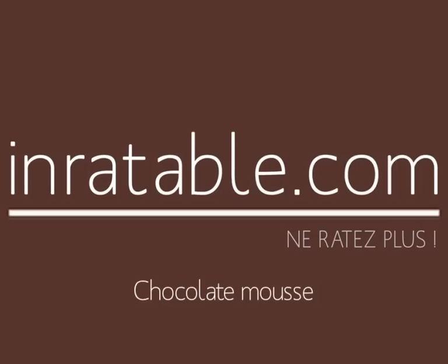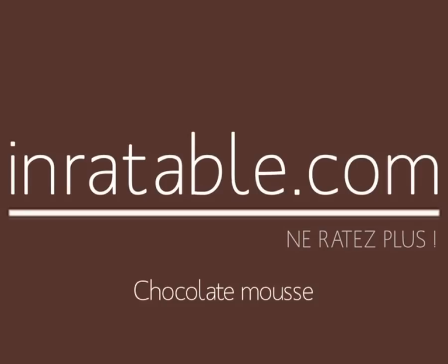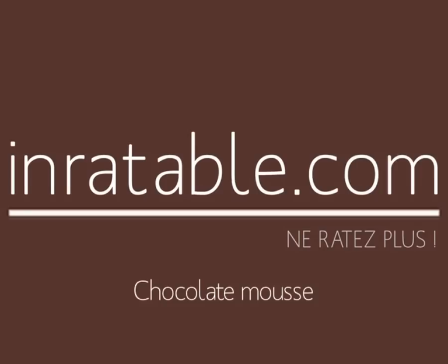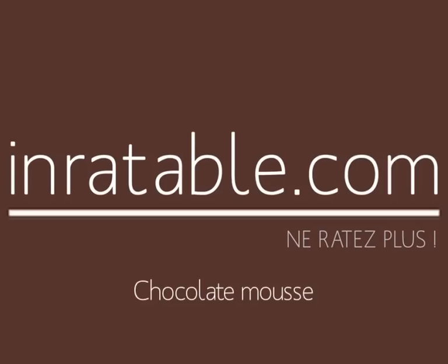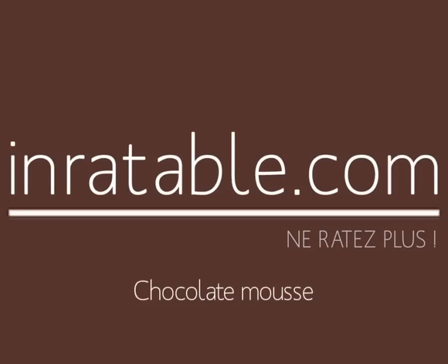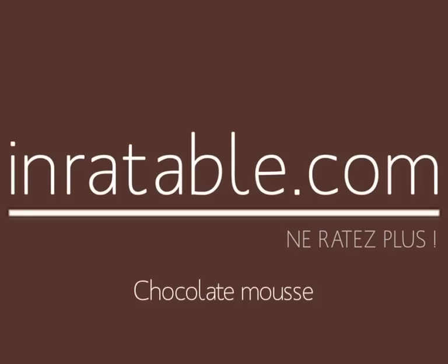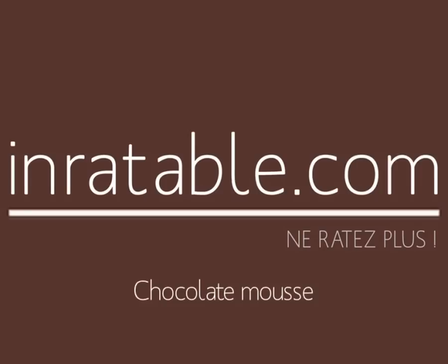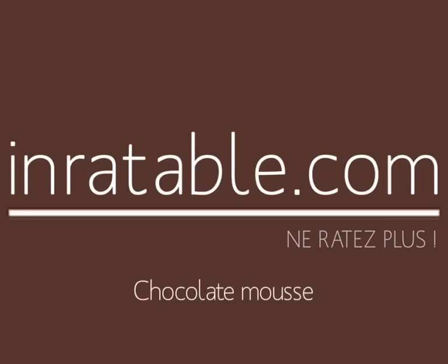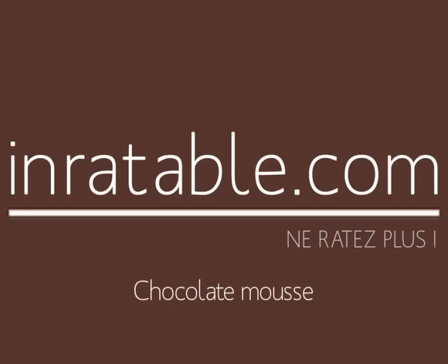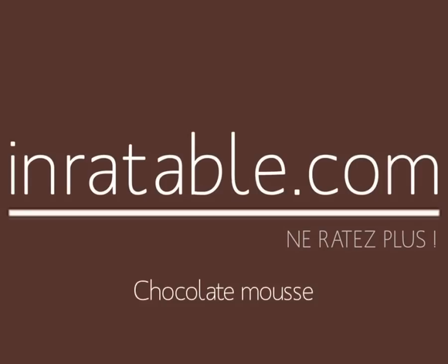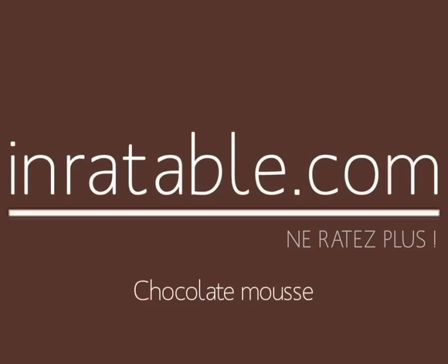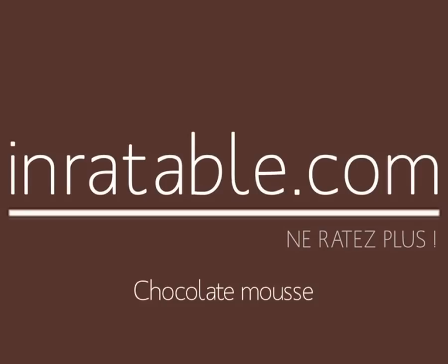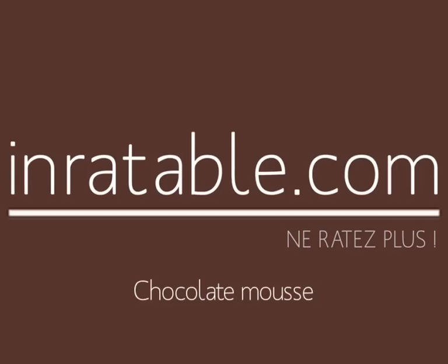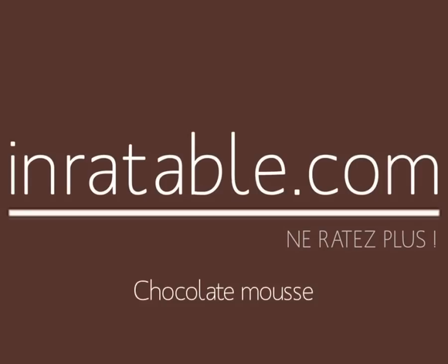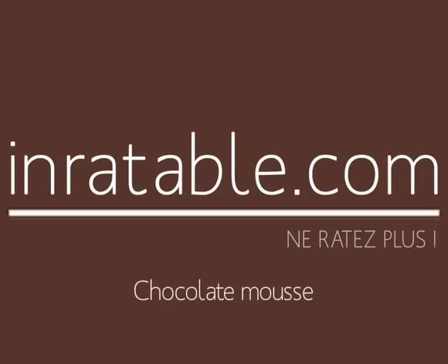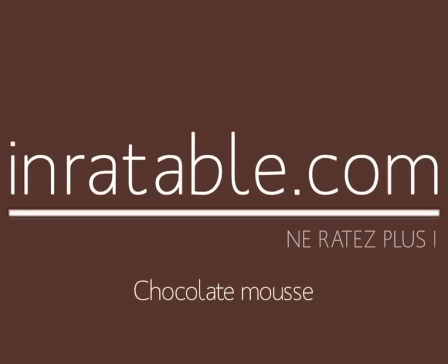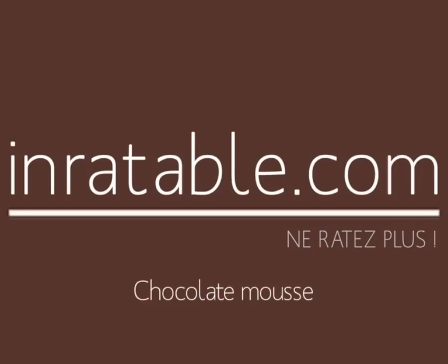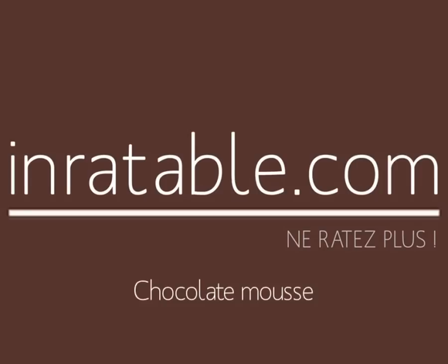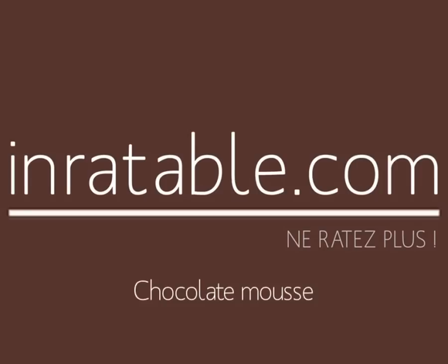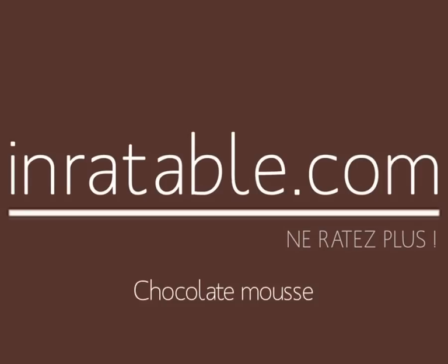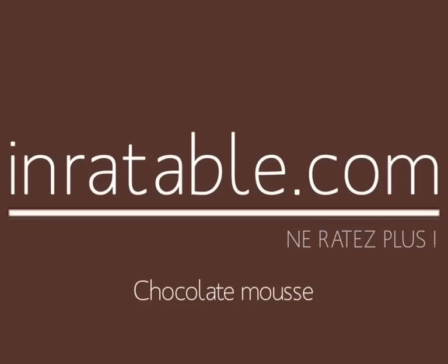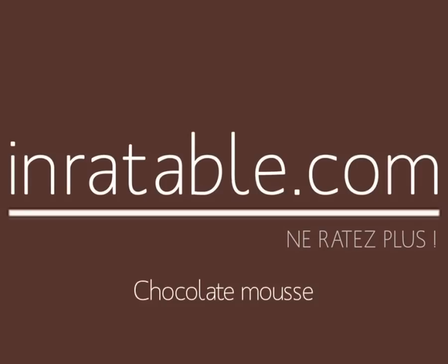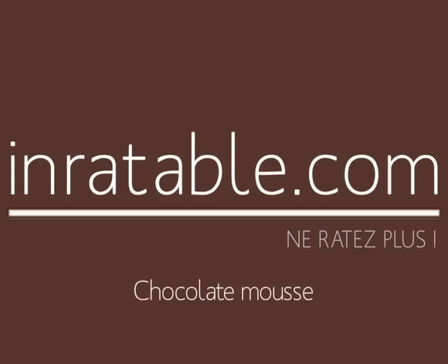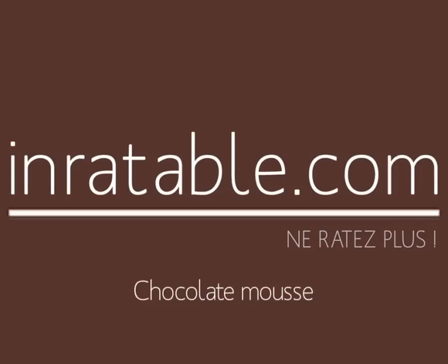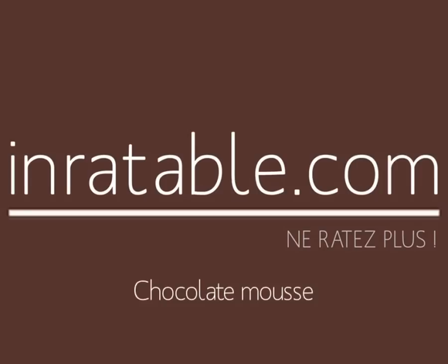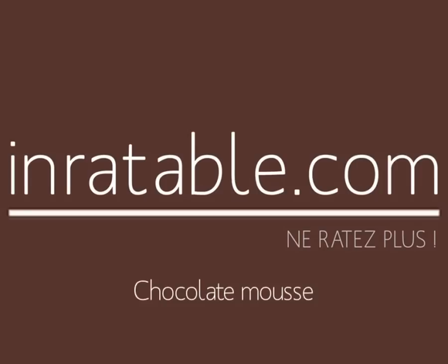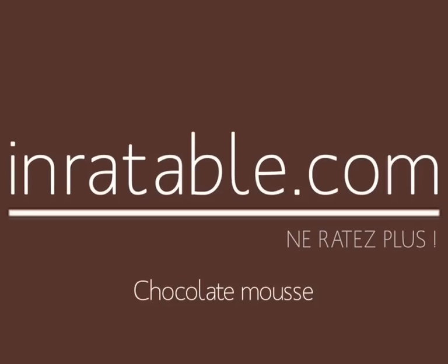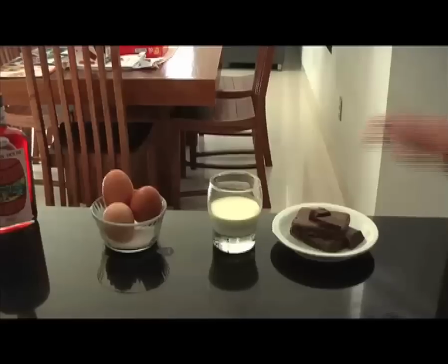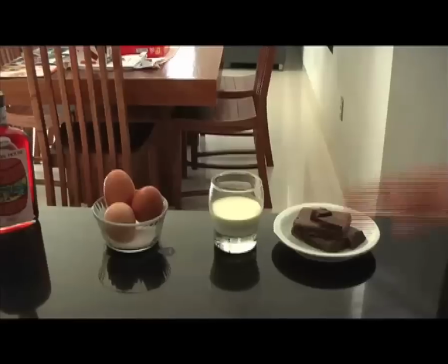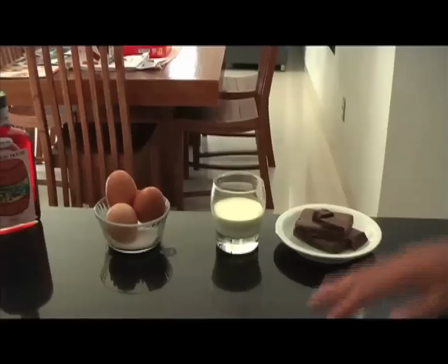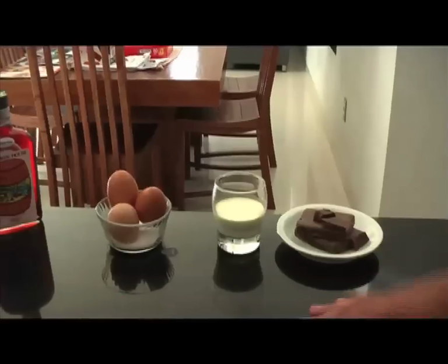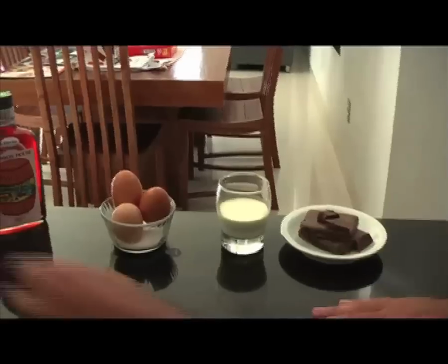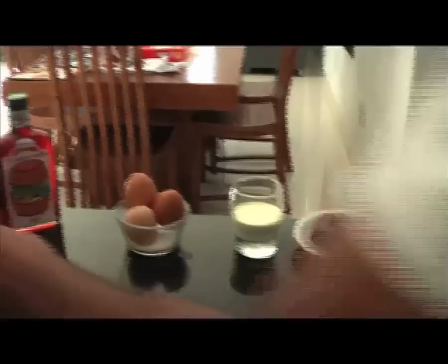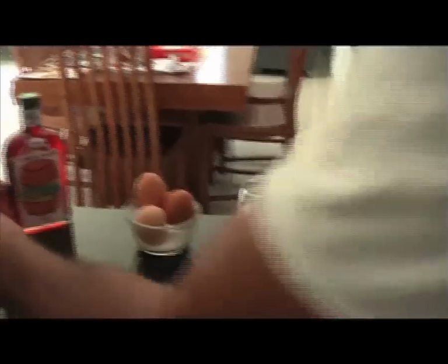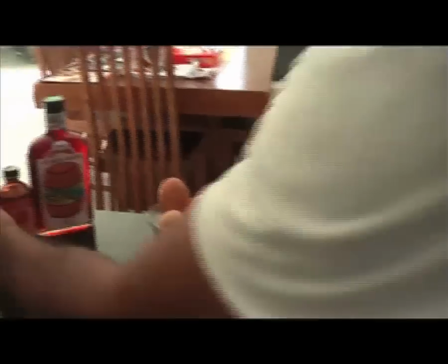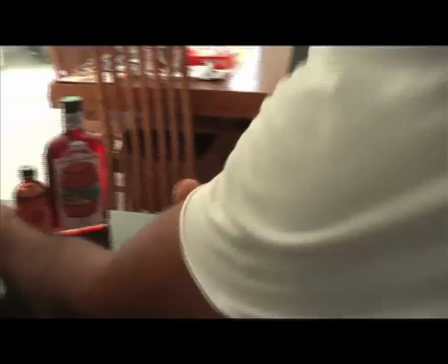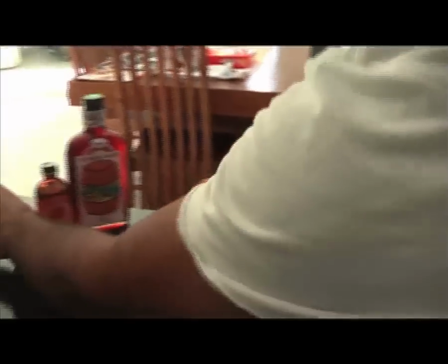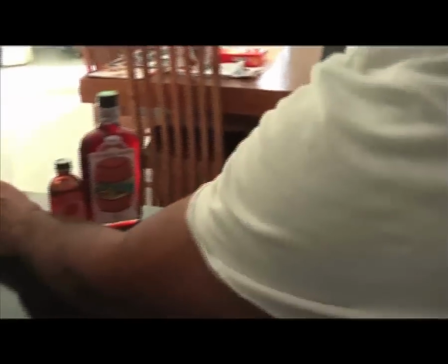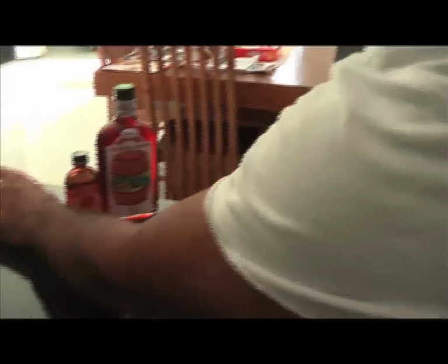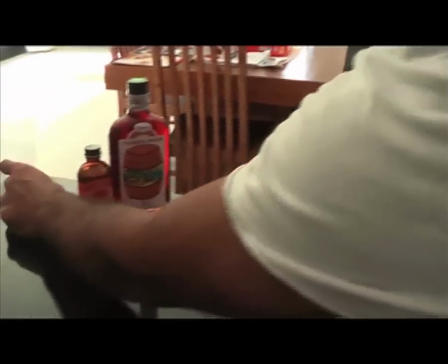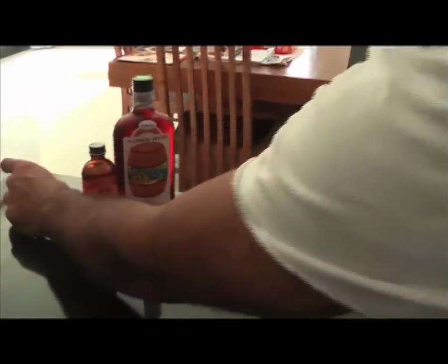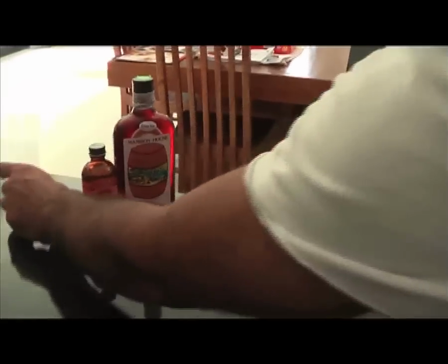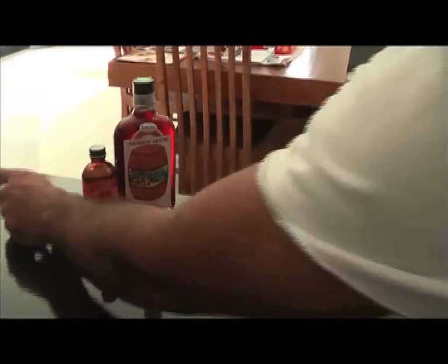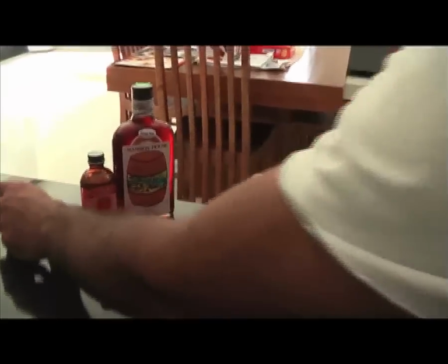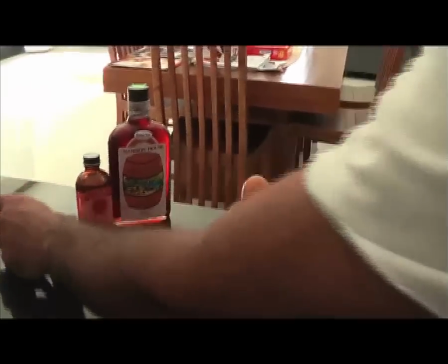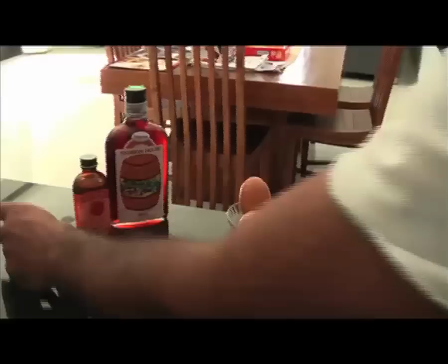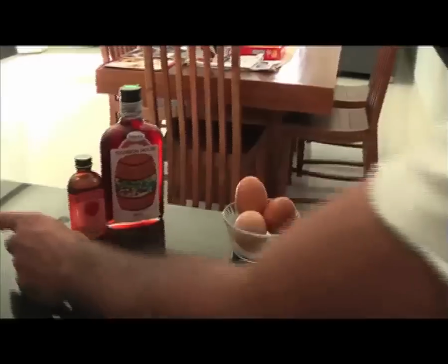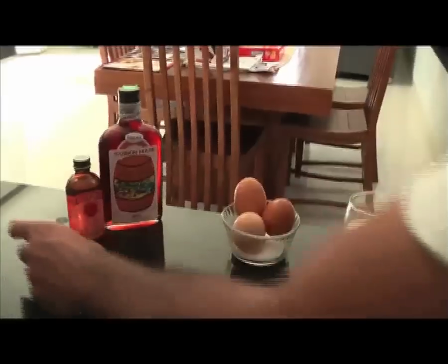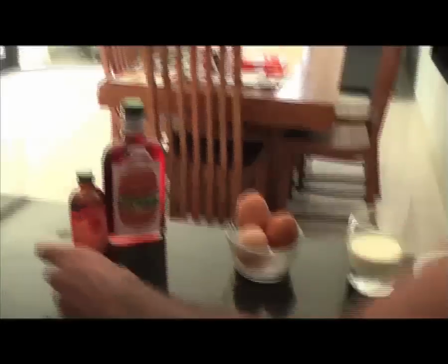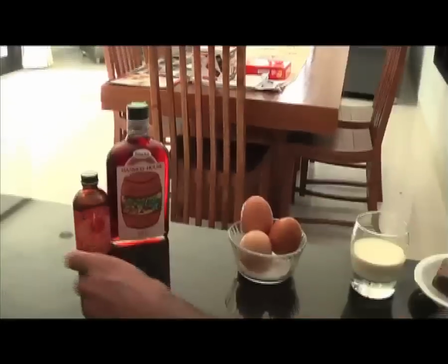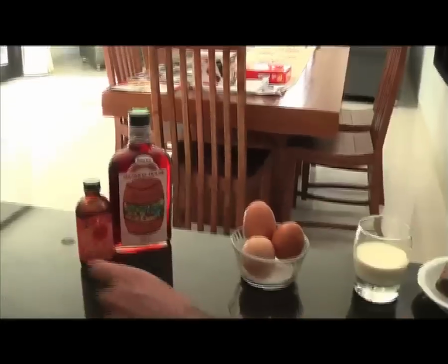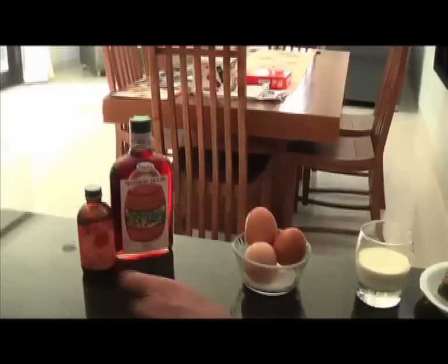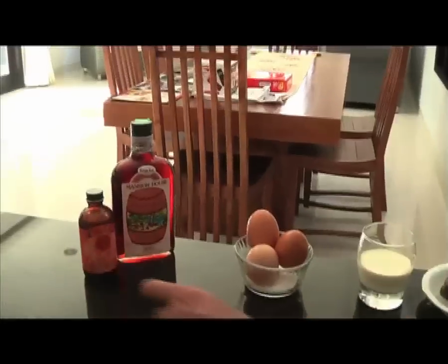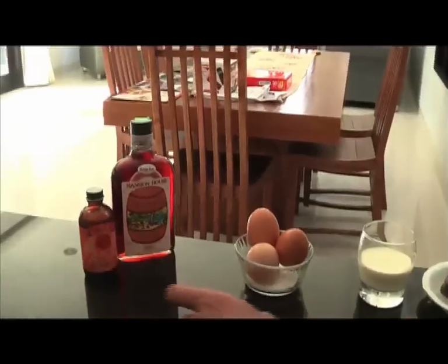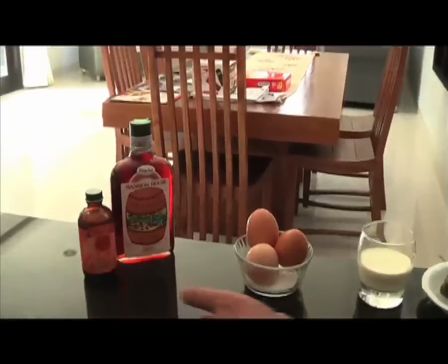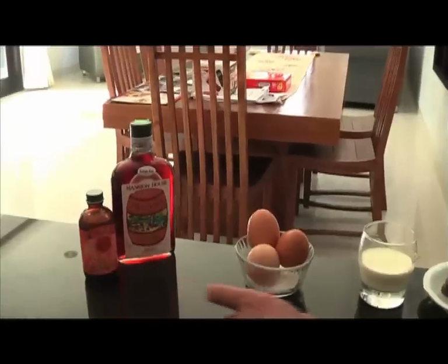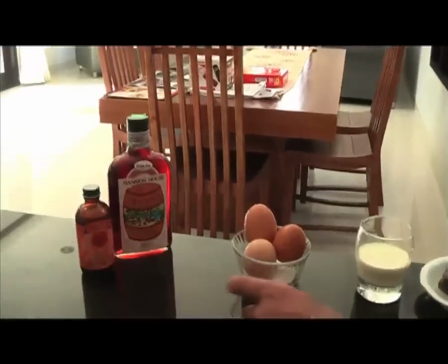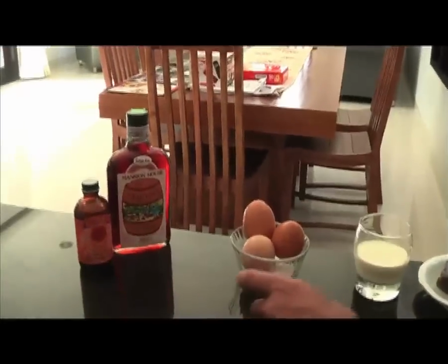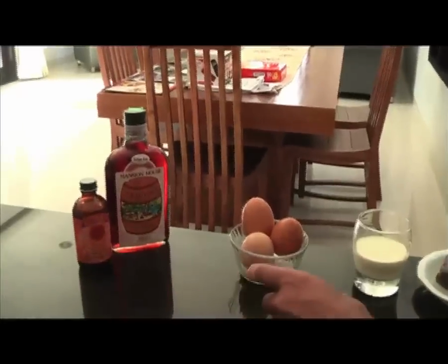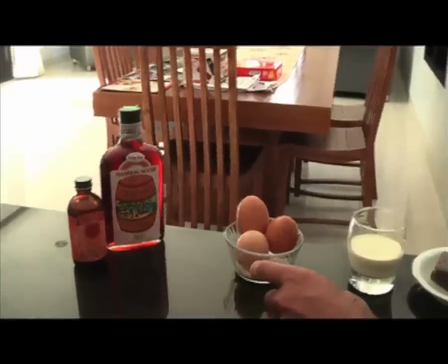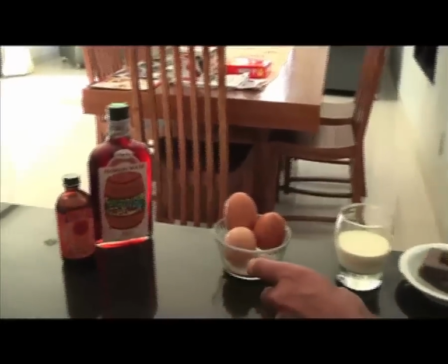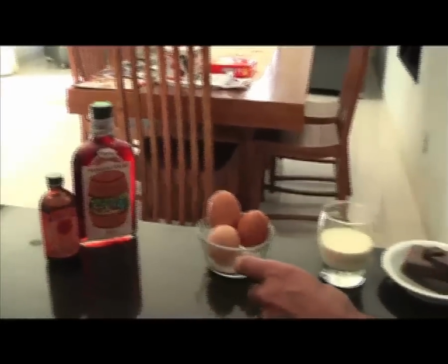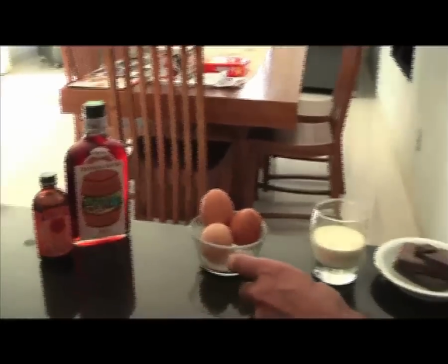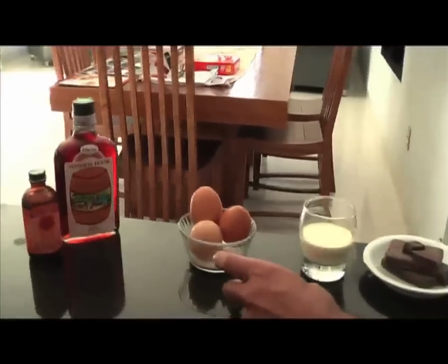So we will do today a chocolate mousse — very fluffy, very tasty, the one we dream about.